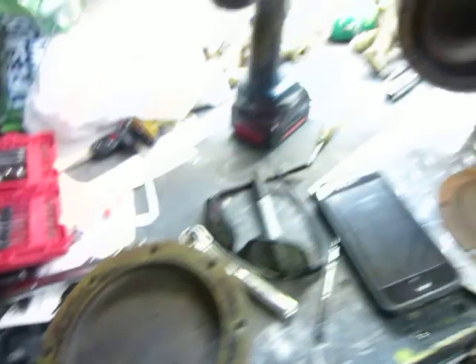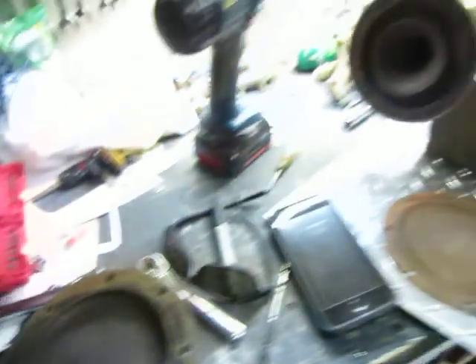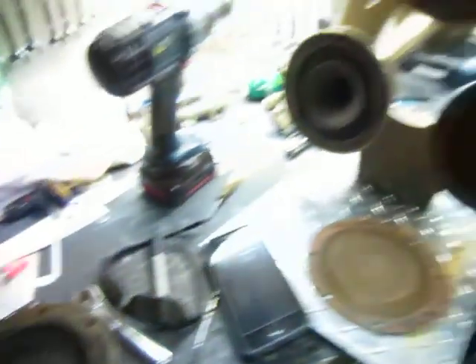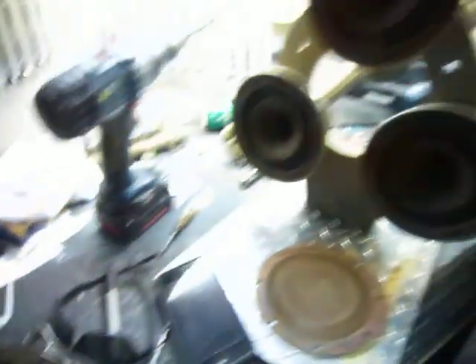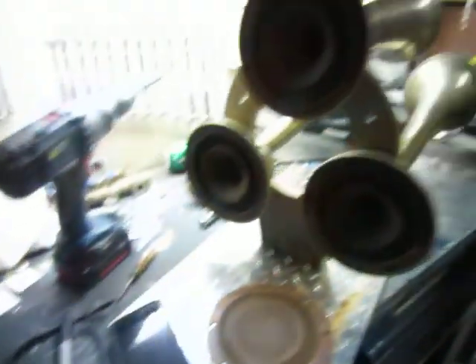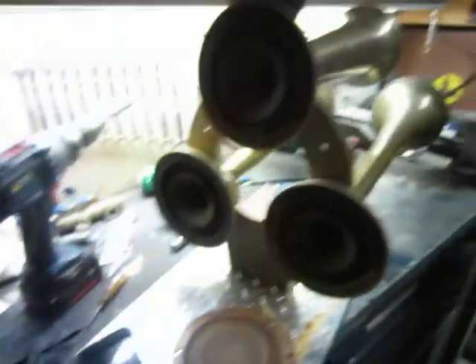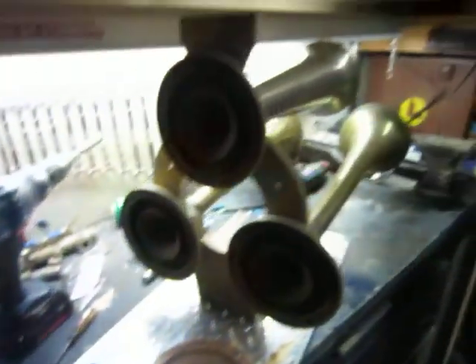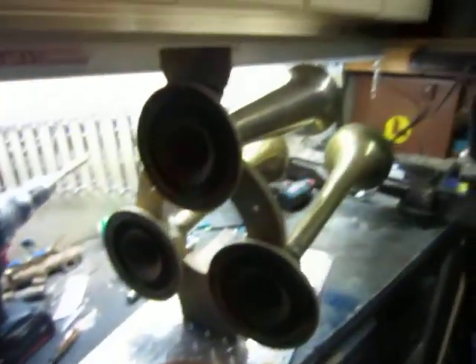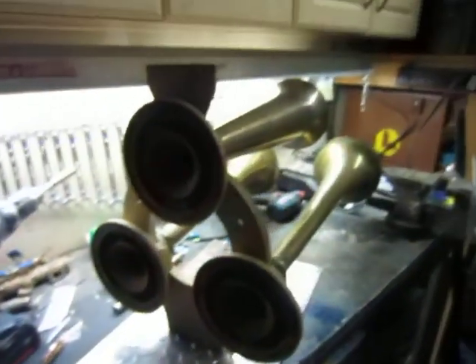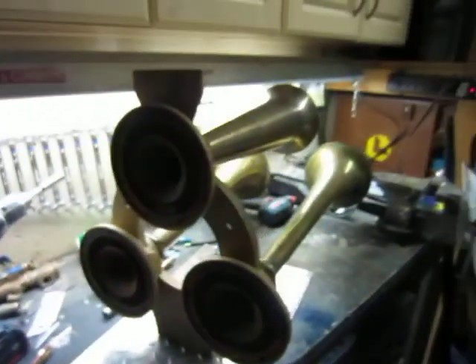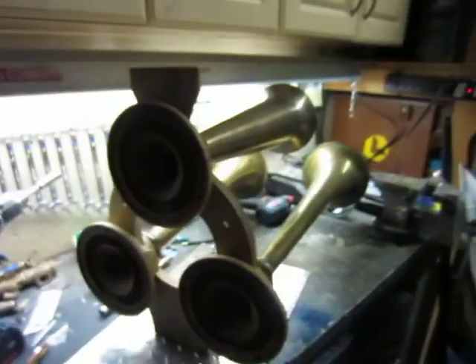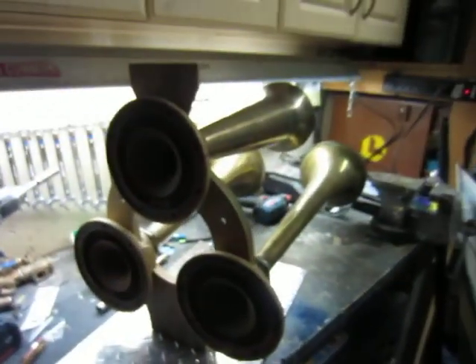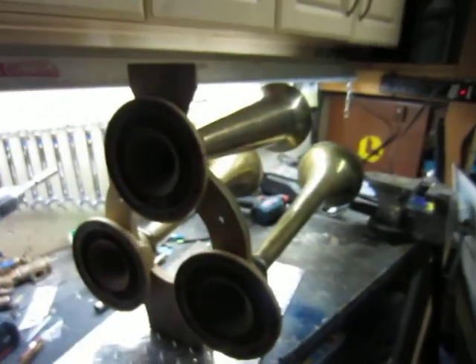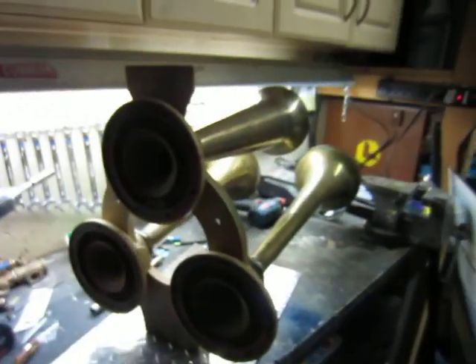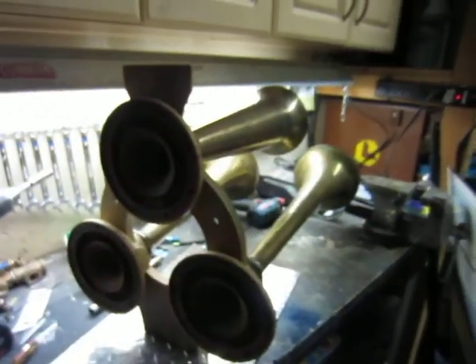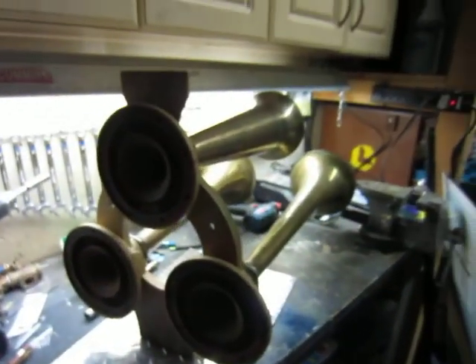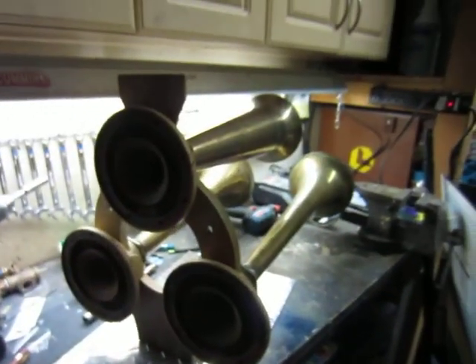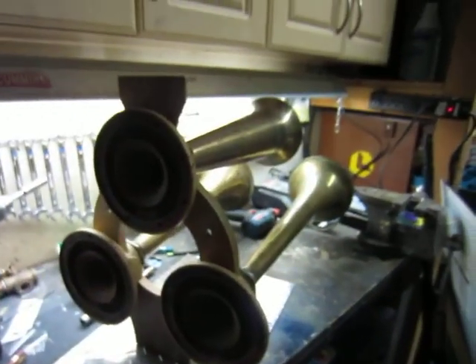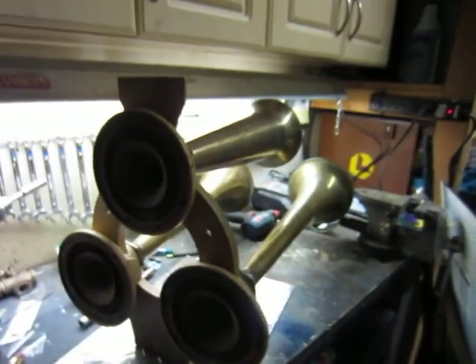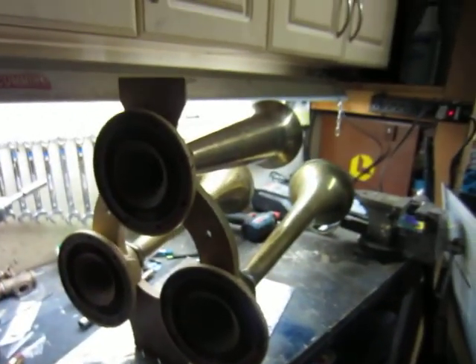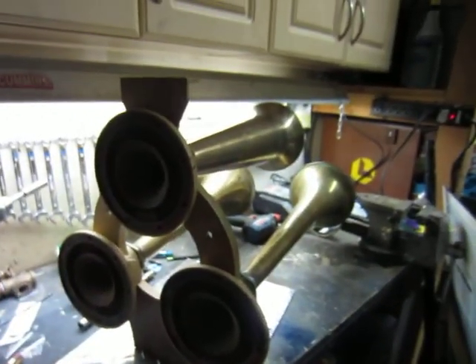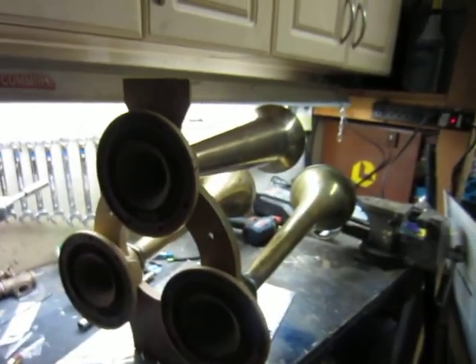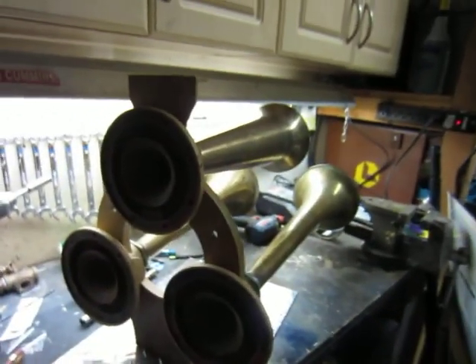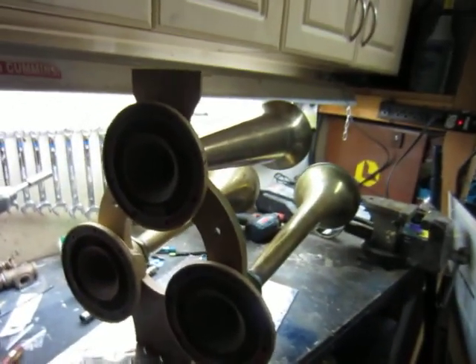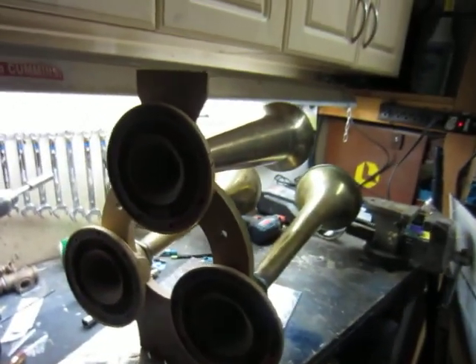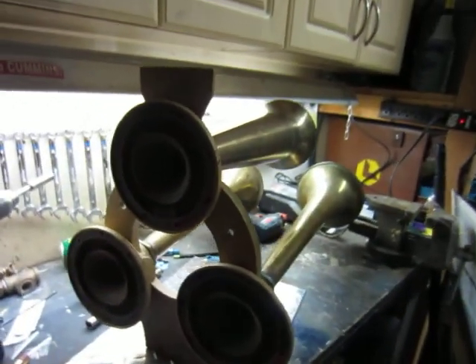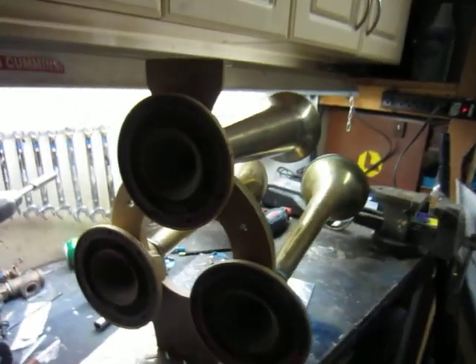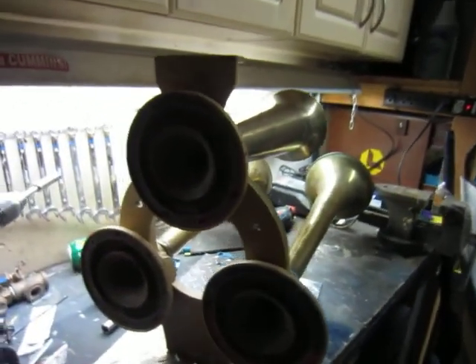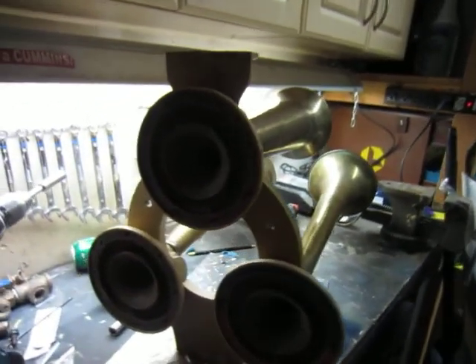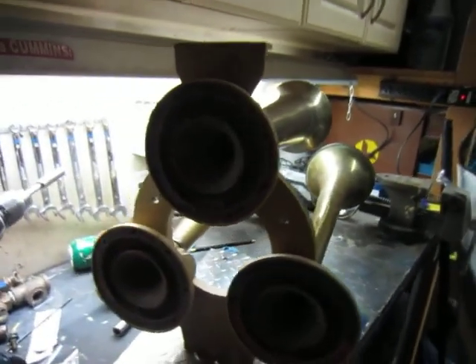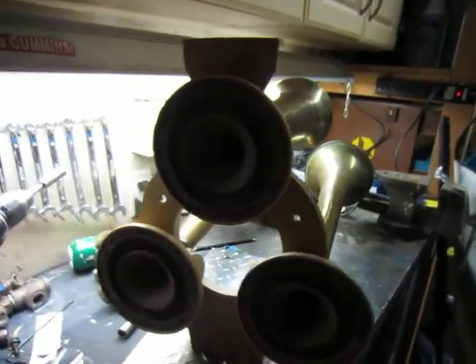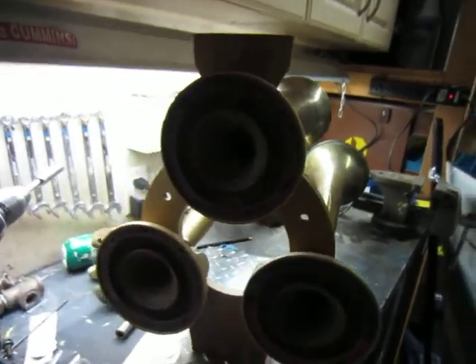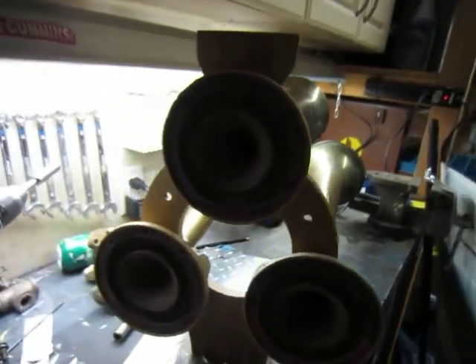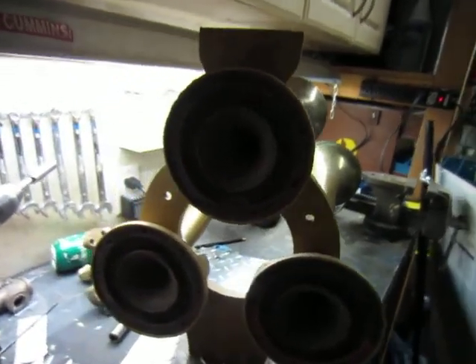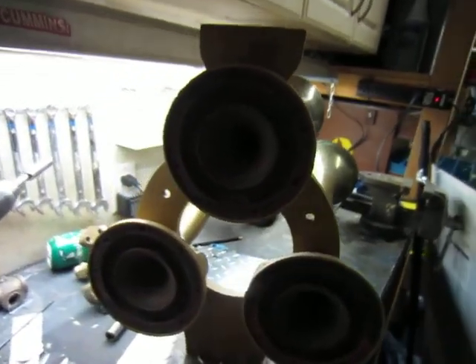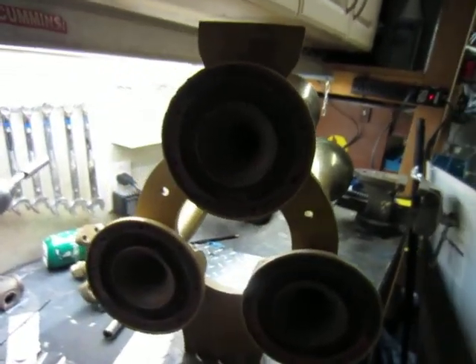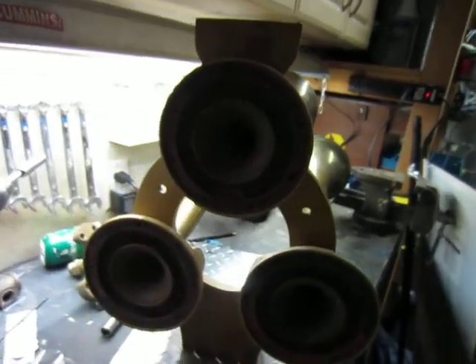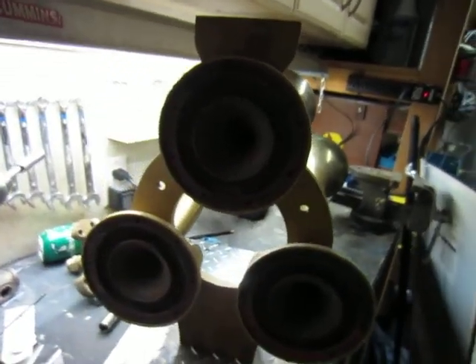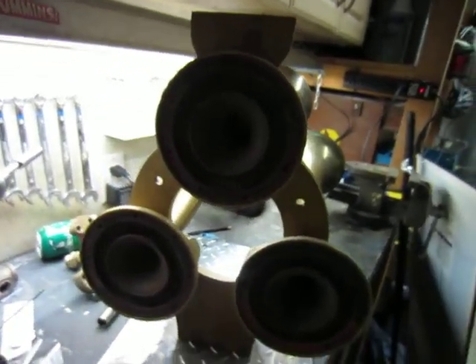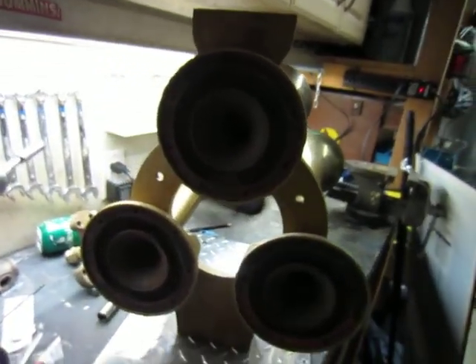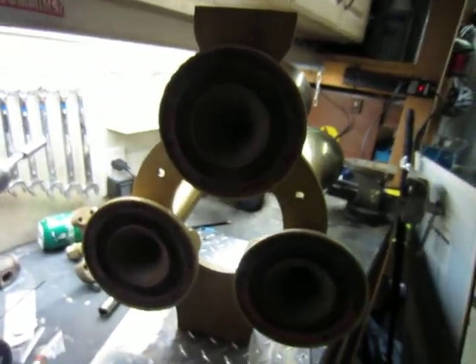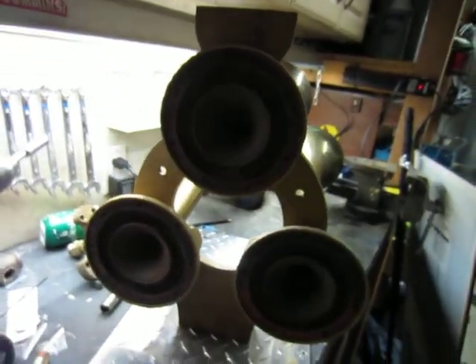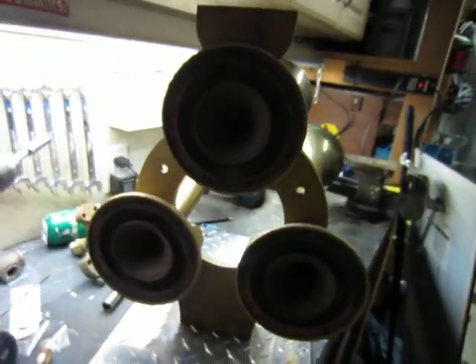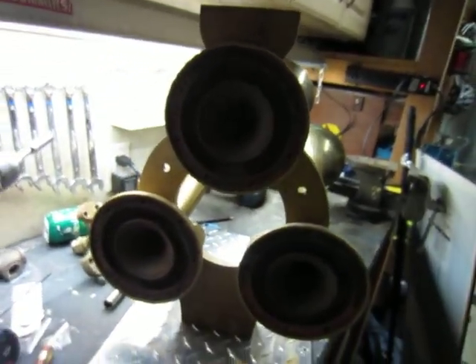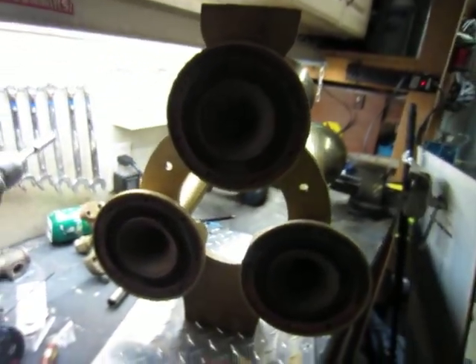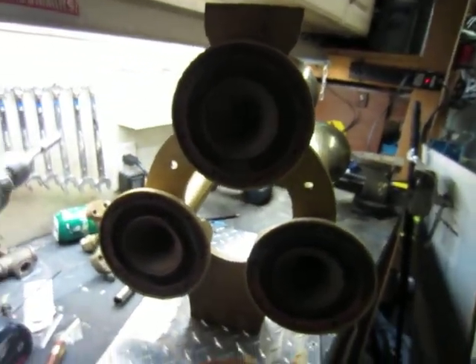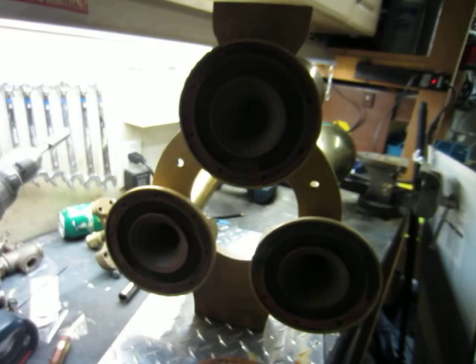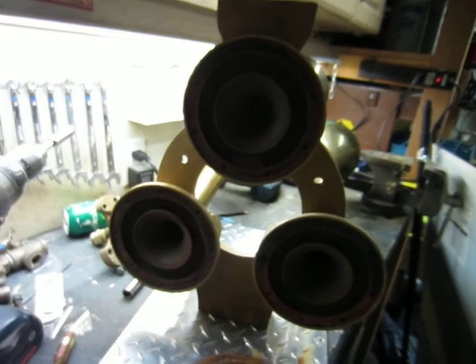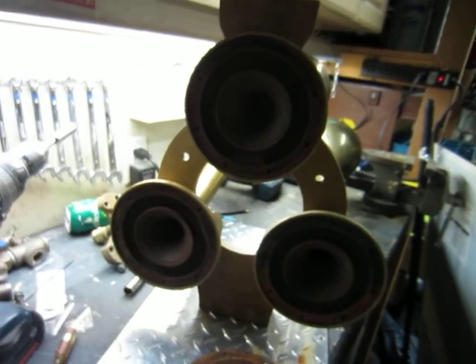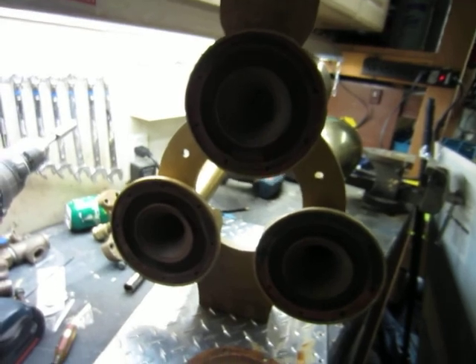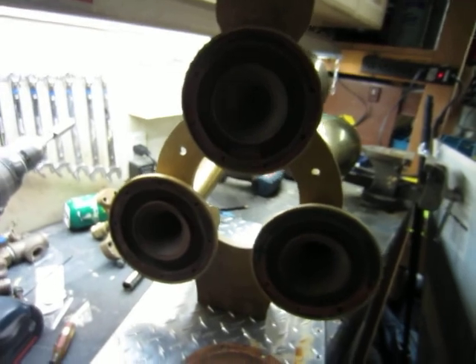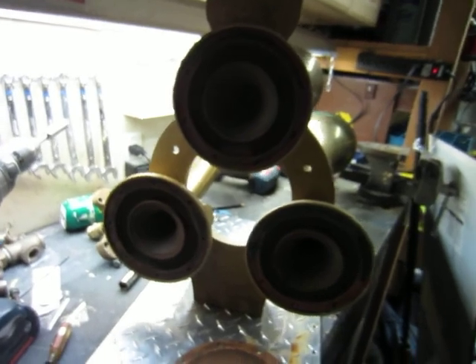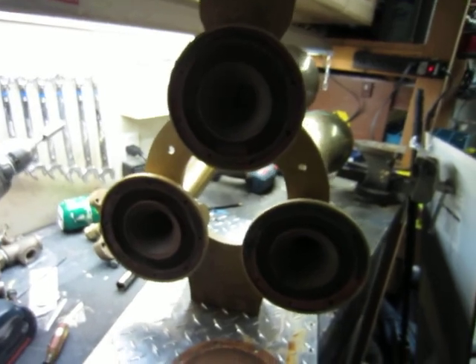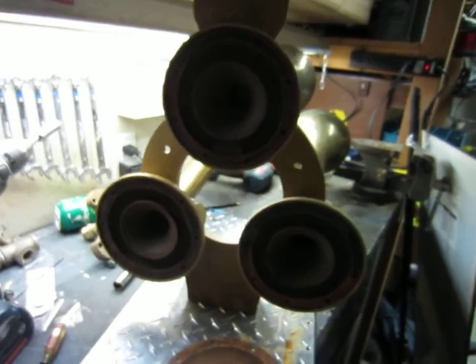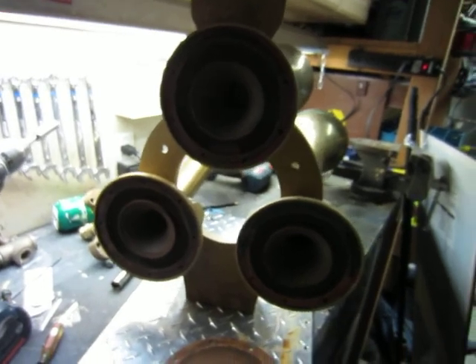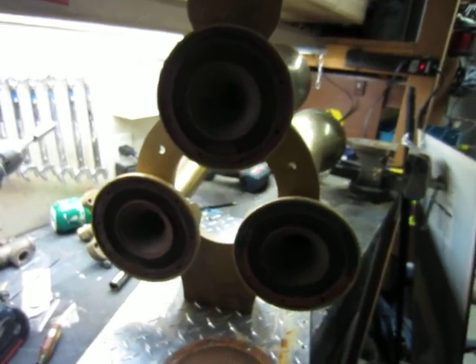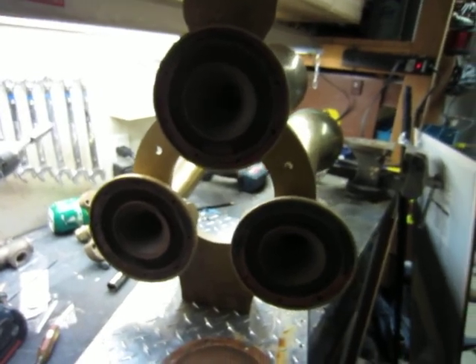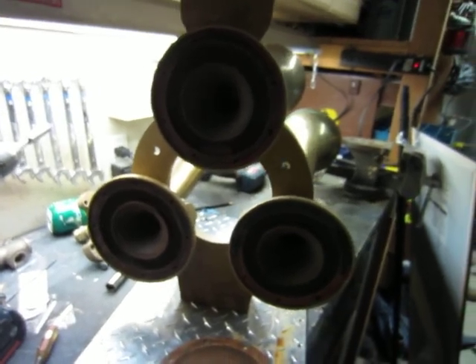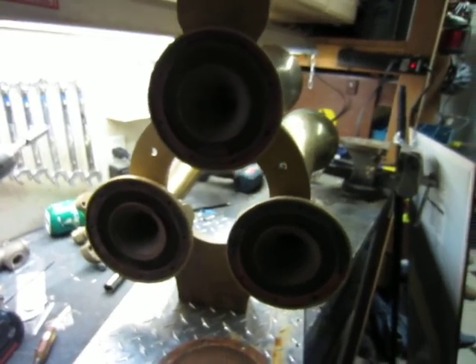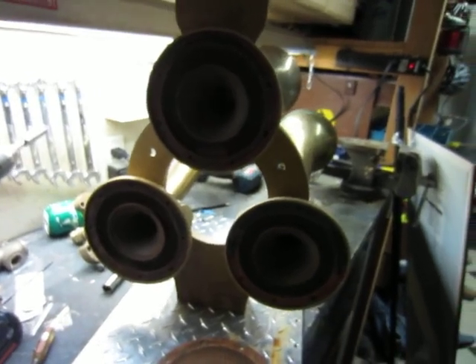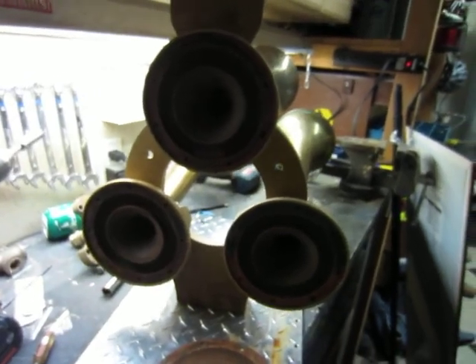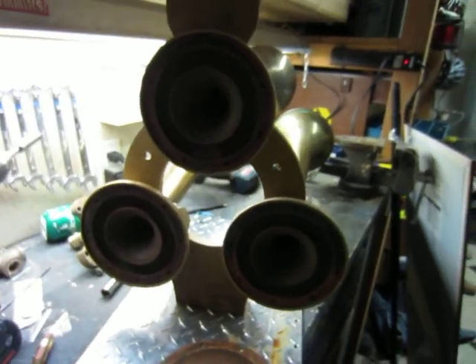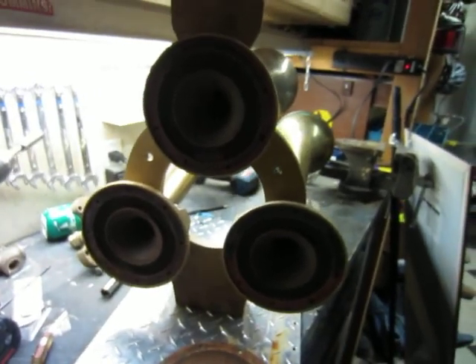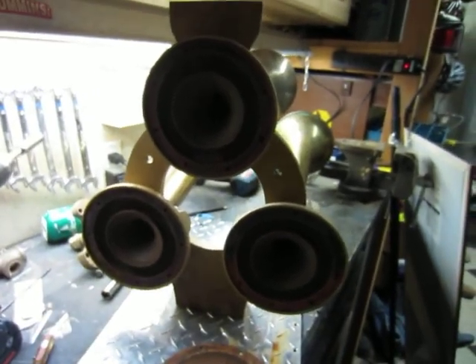Anyways, there she is. I'm going to put that bracket back on and then clean these things up a little bit.